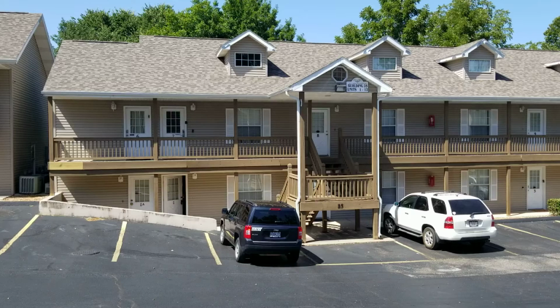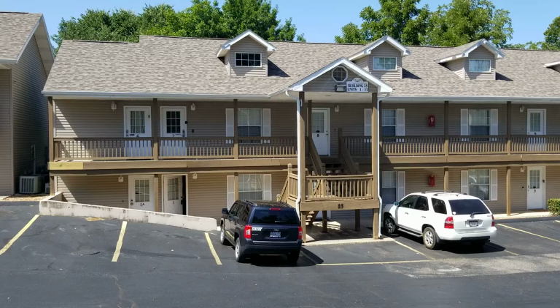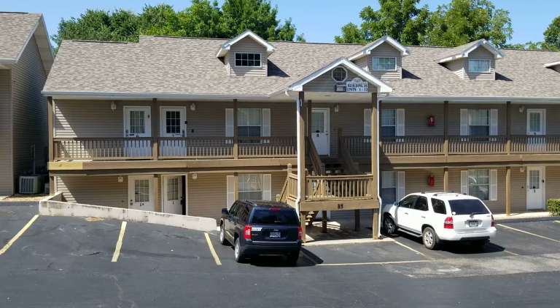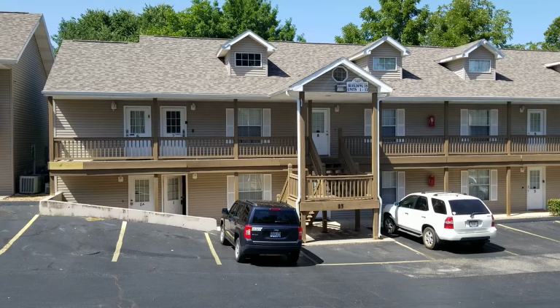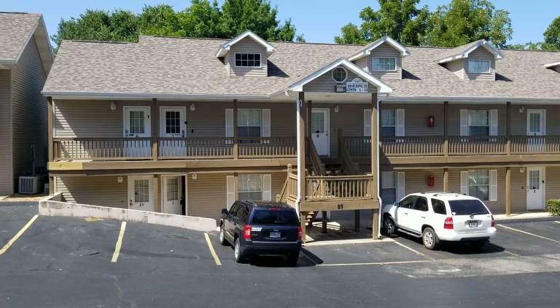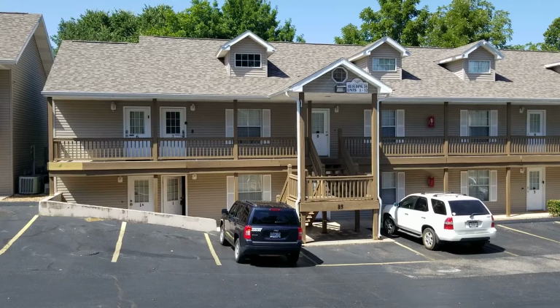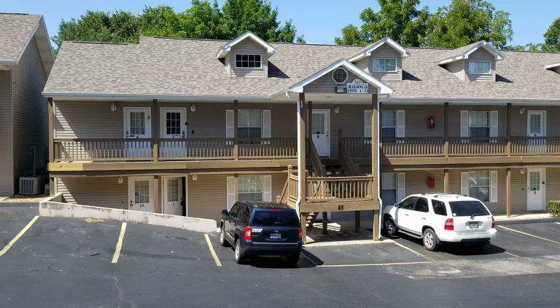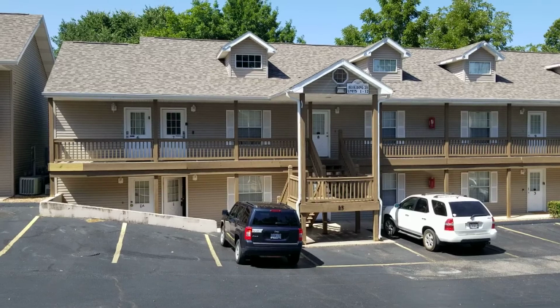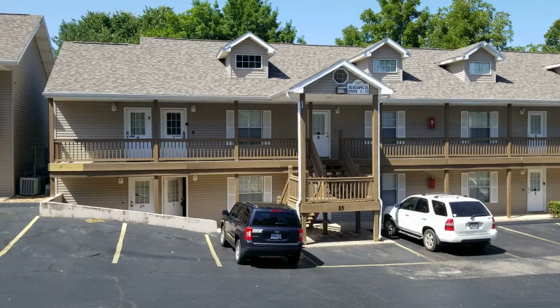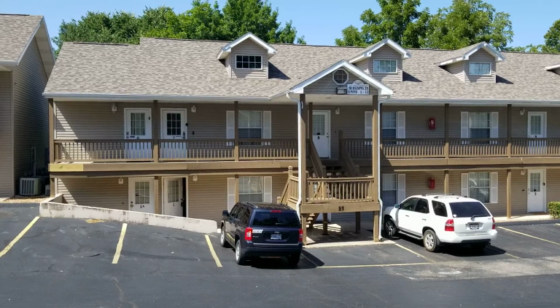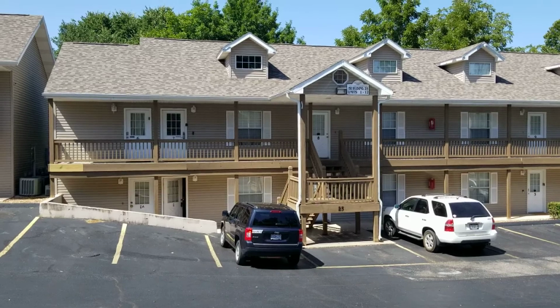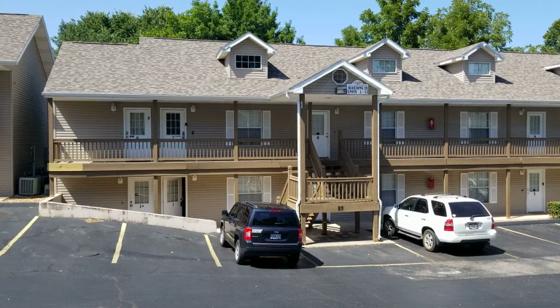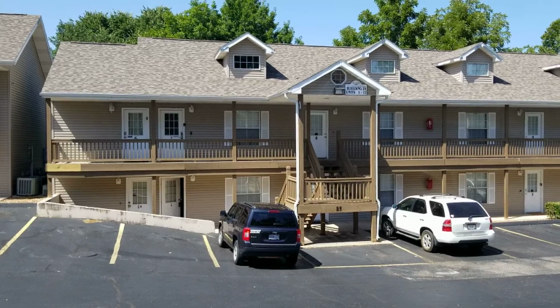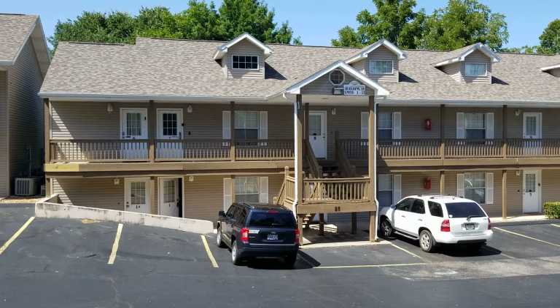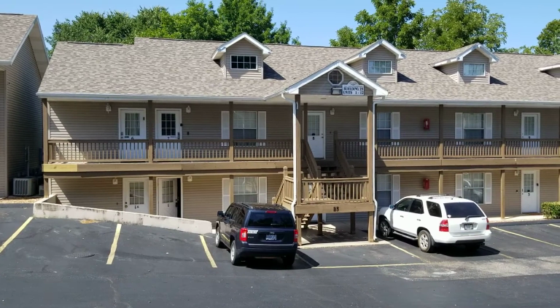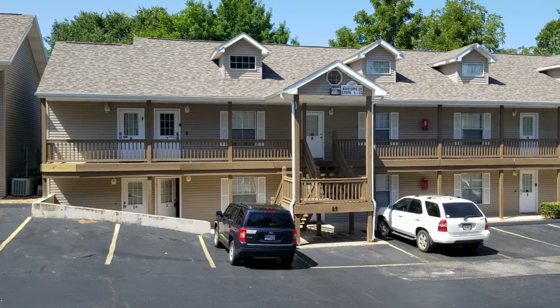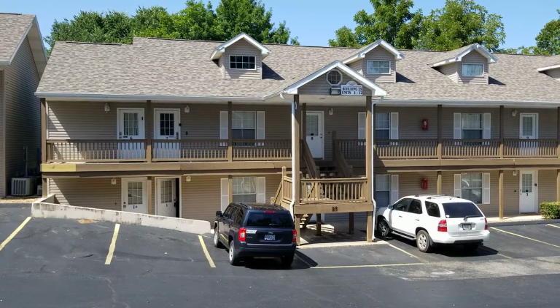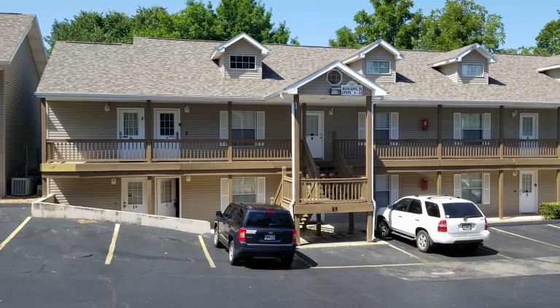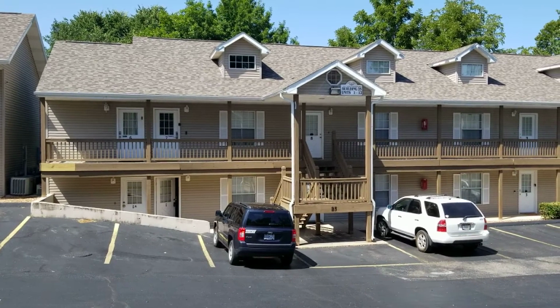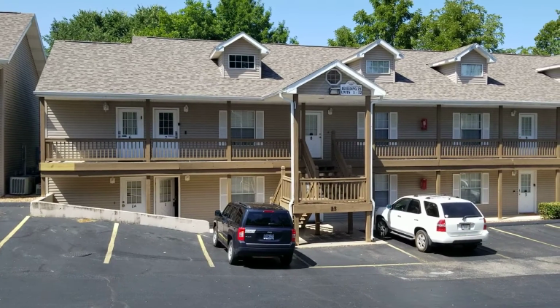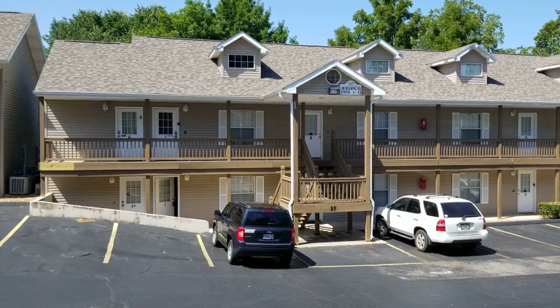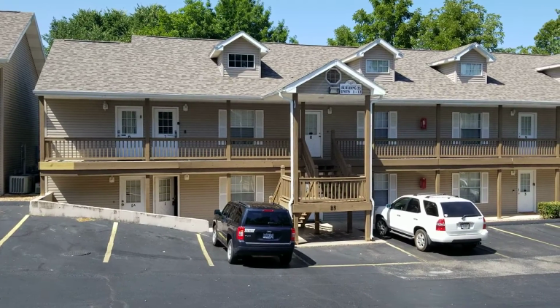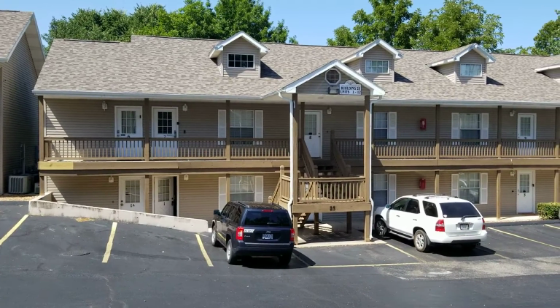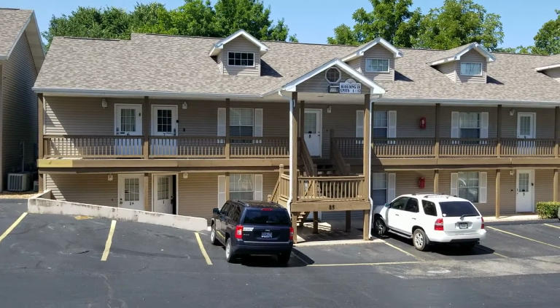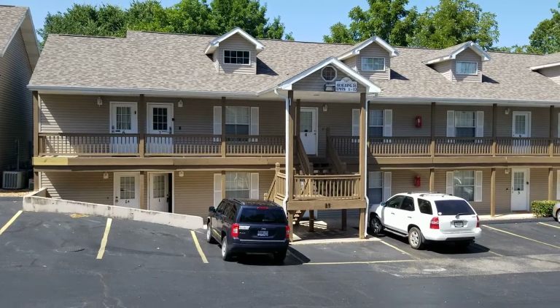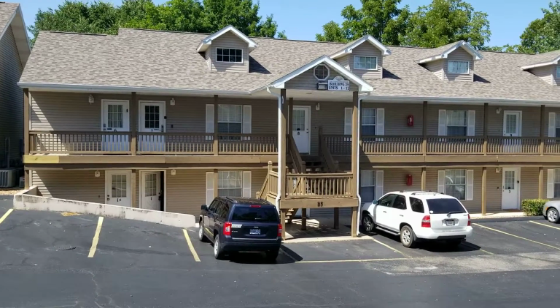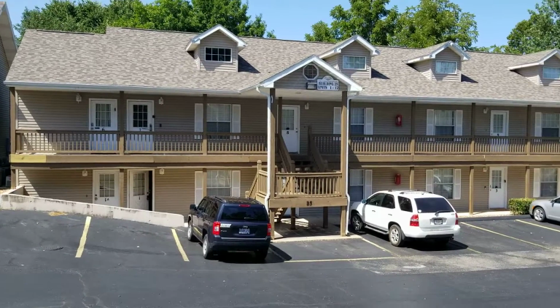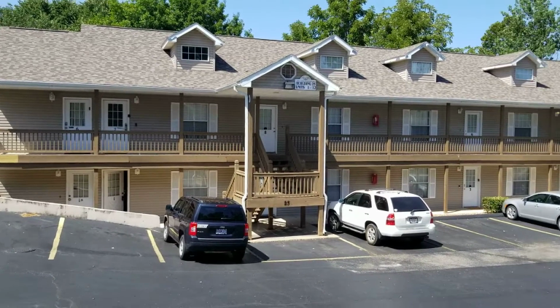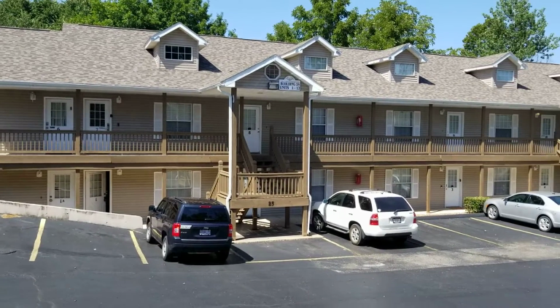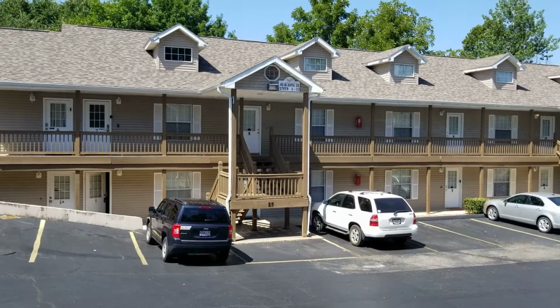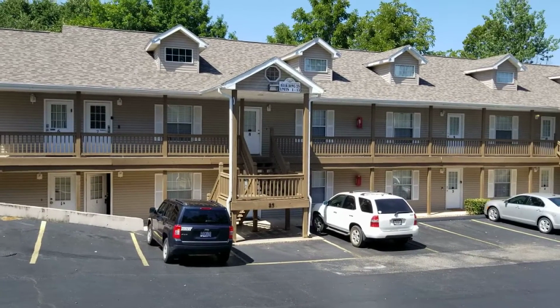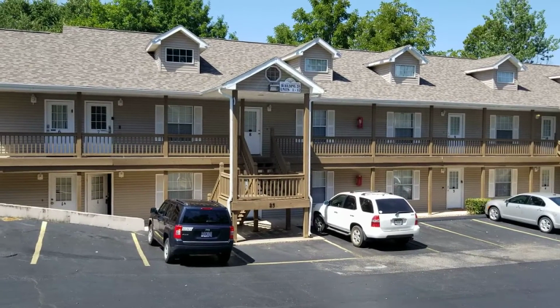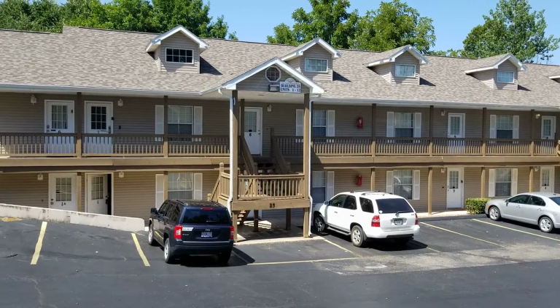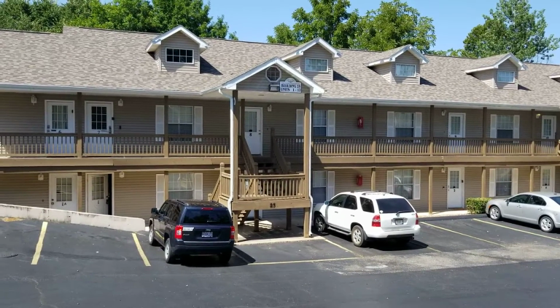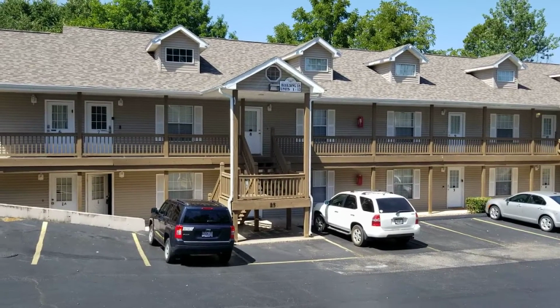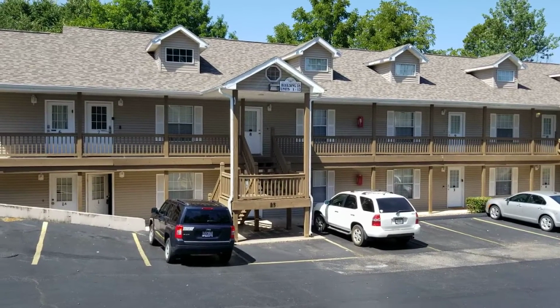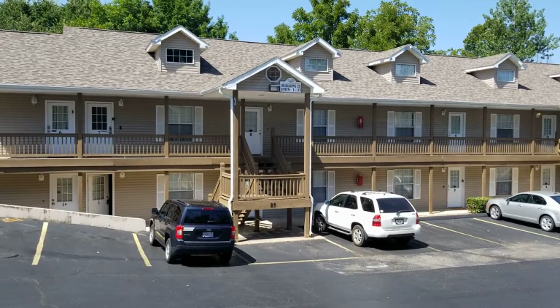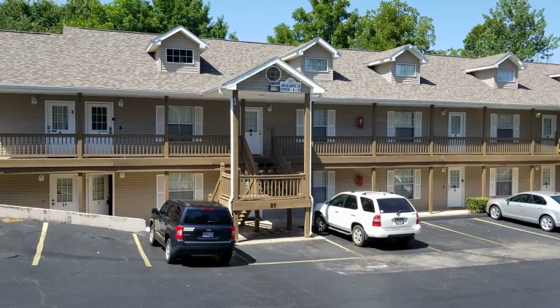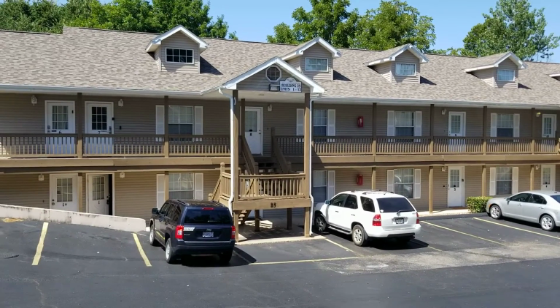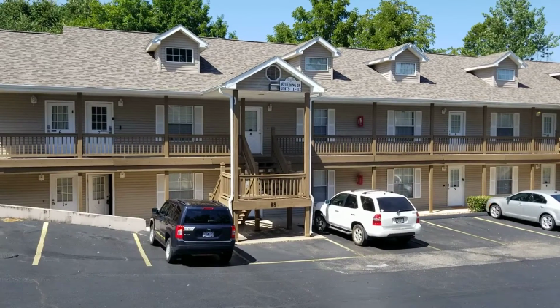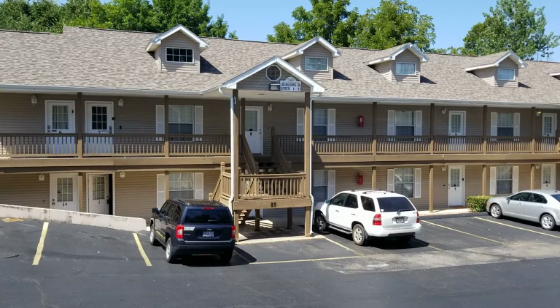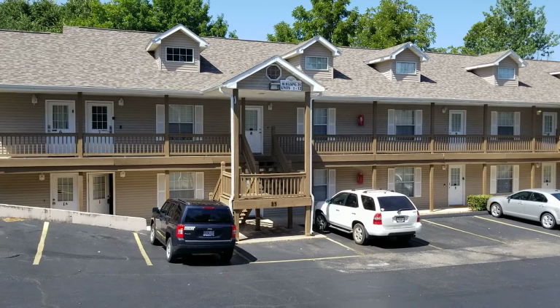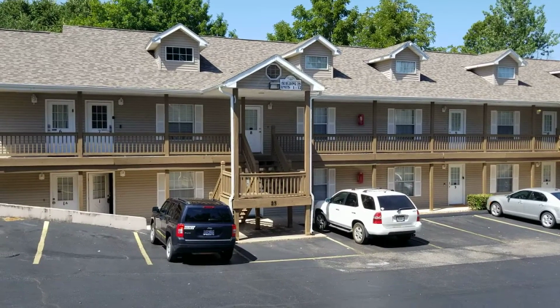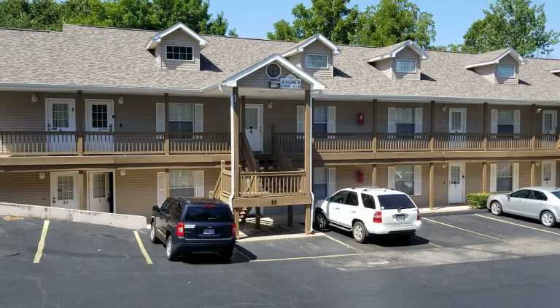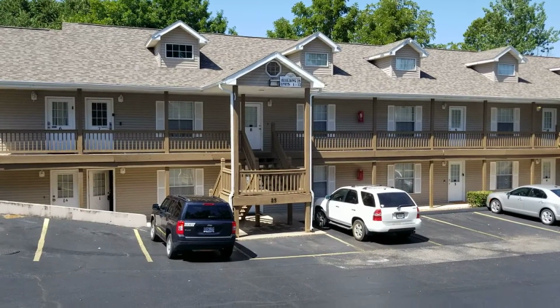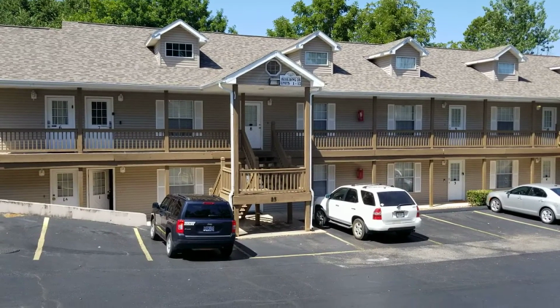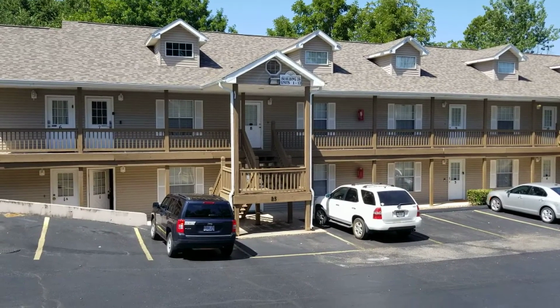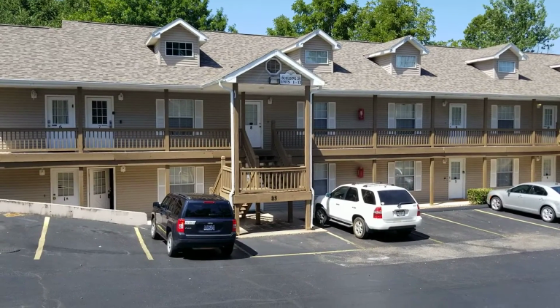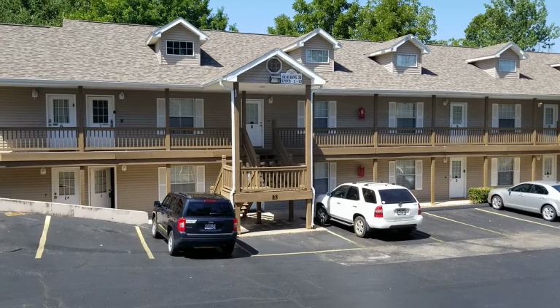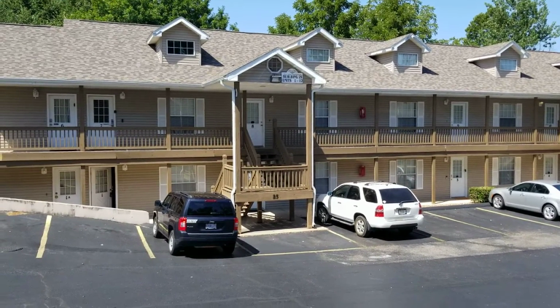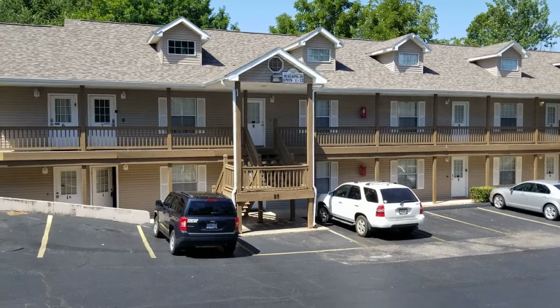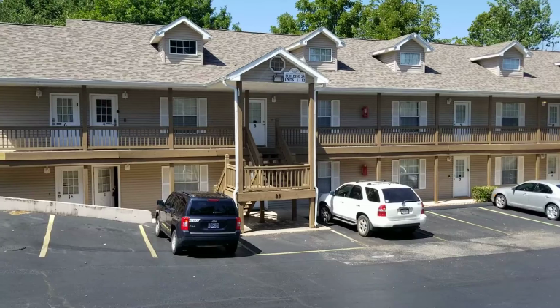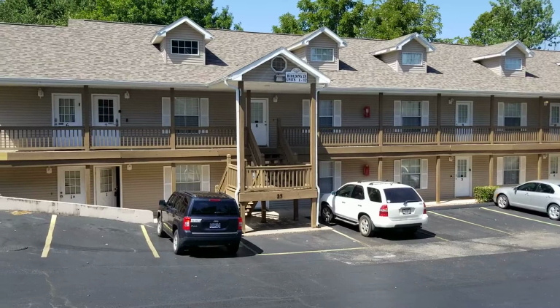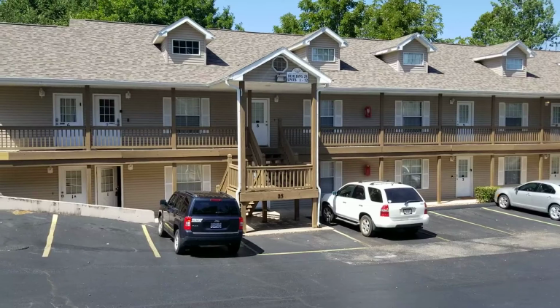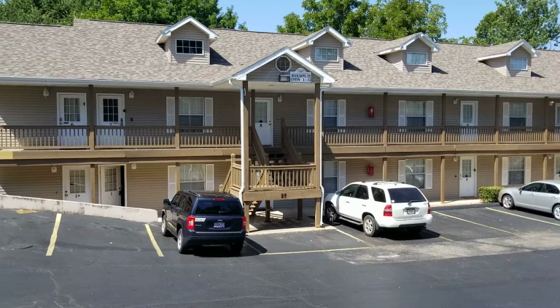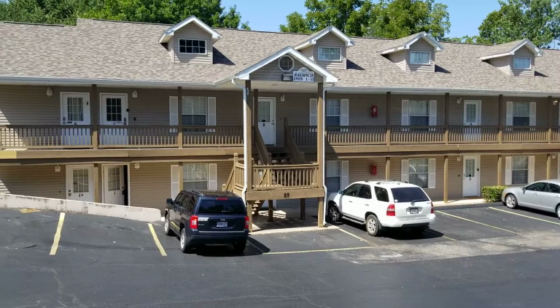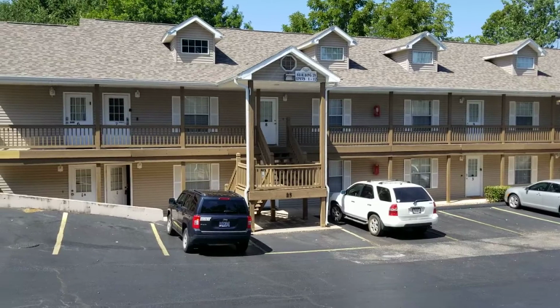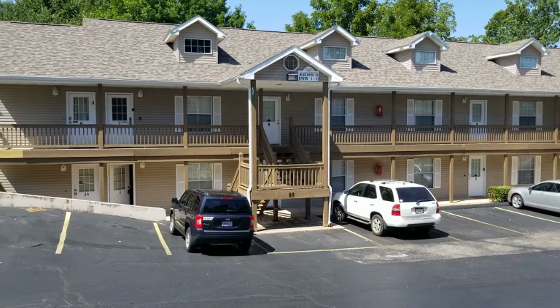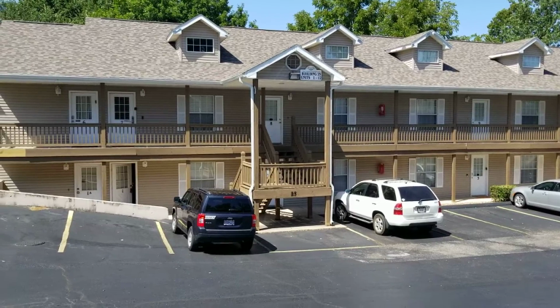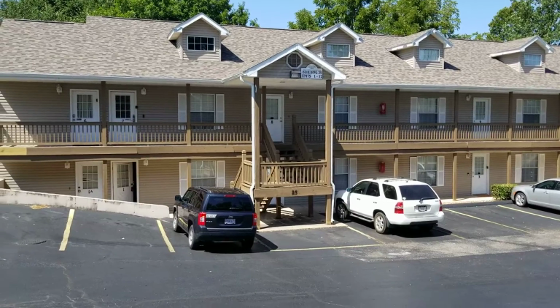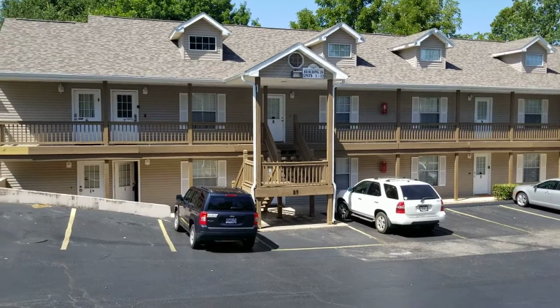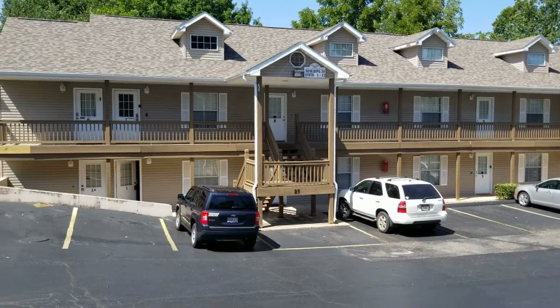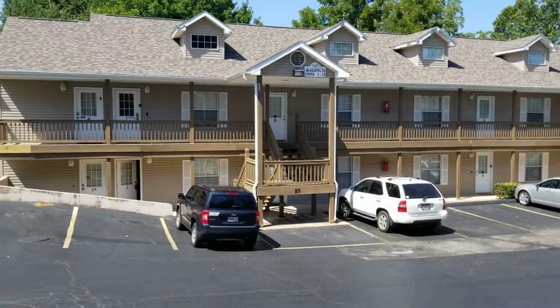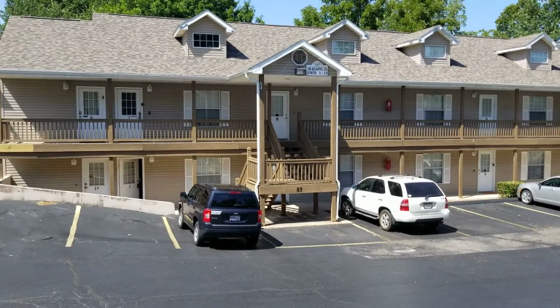Hi, this is Marty Wilhite with Duffy Homes, and today I am at Fall Creek Condos, building number 25, unit 1.